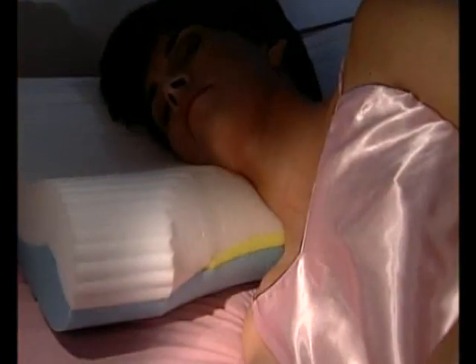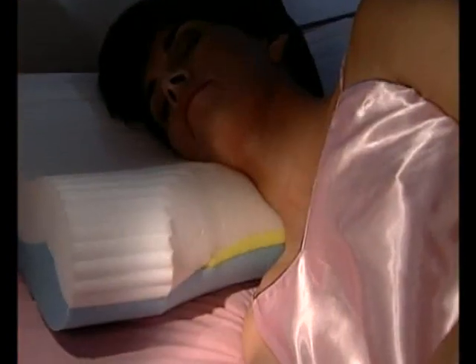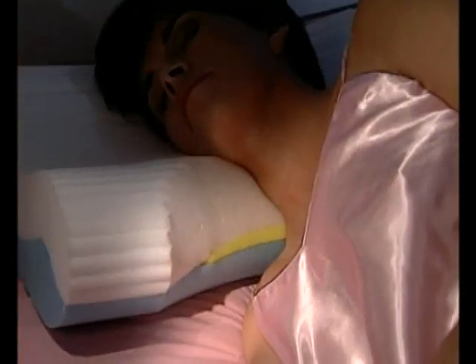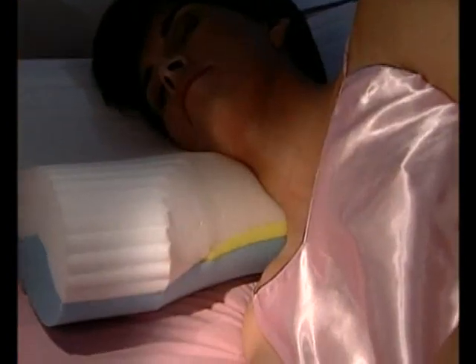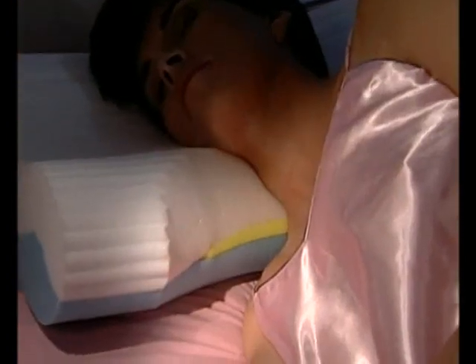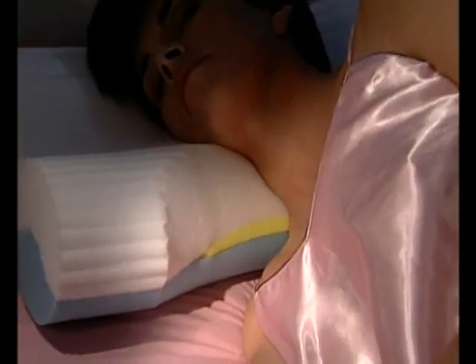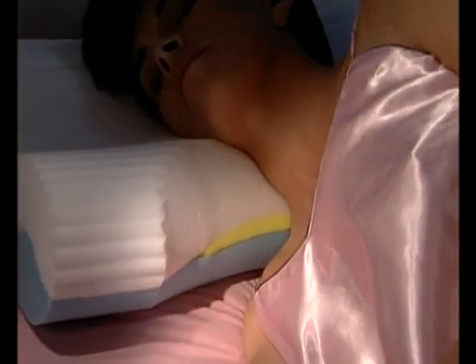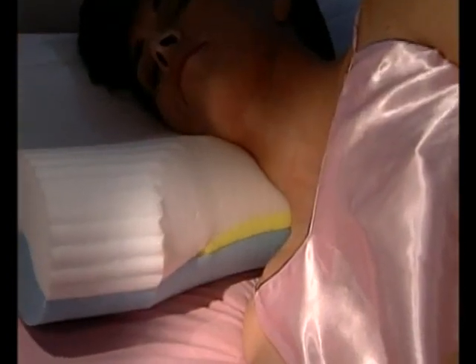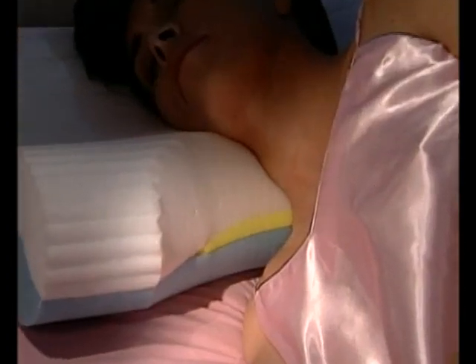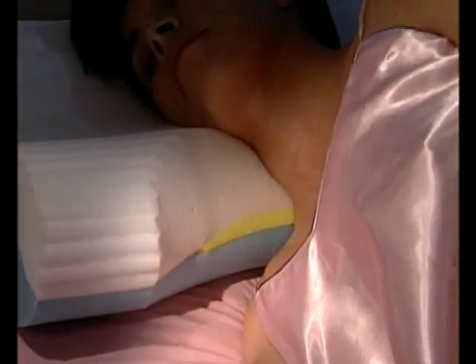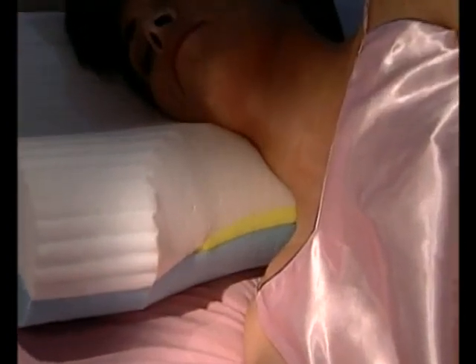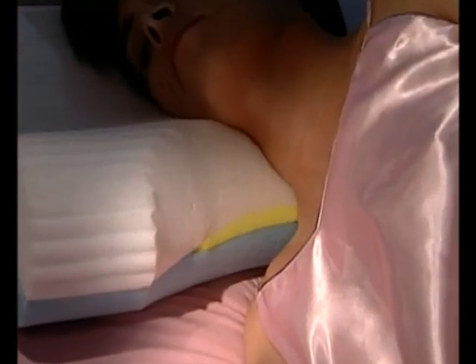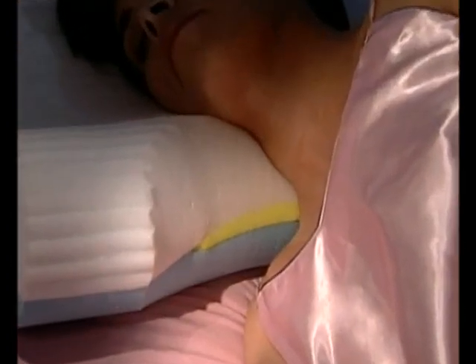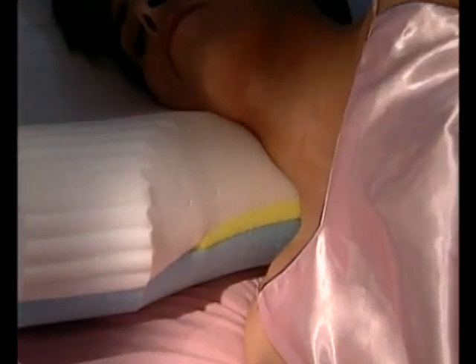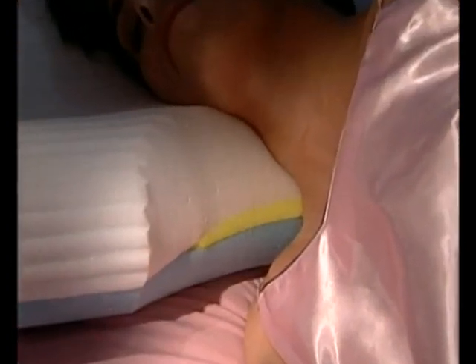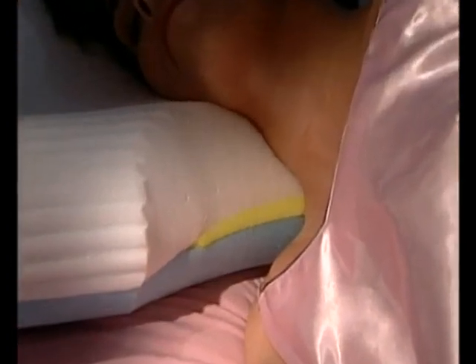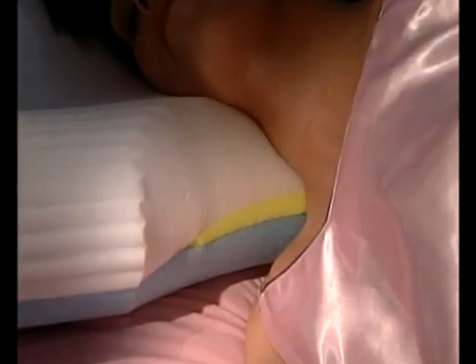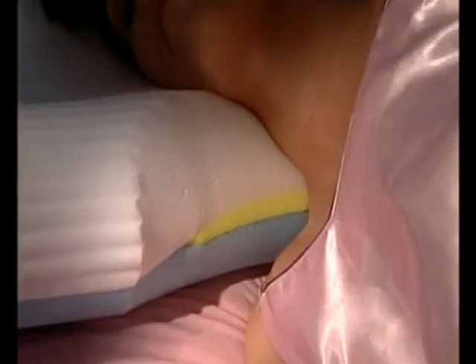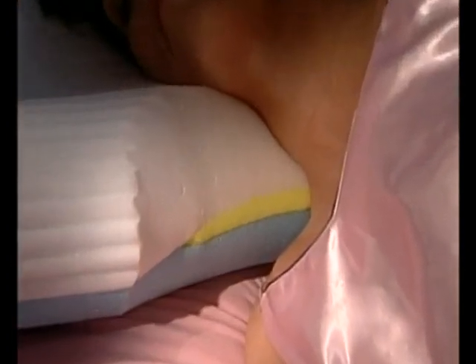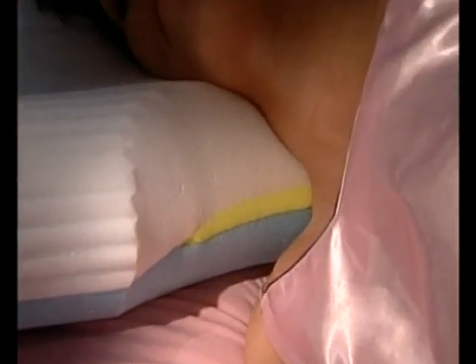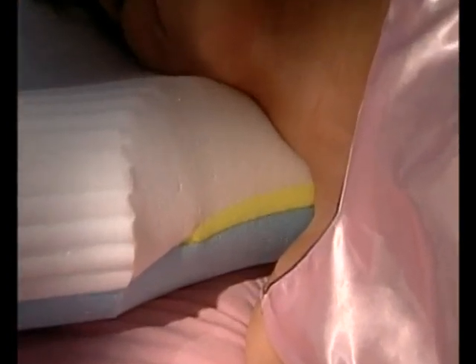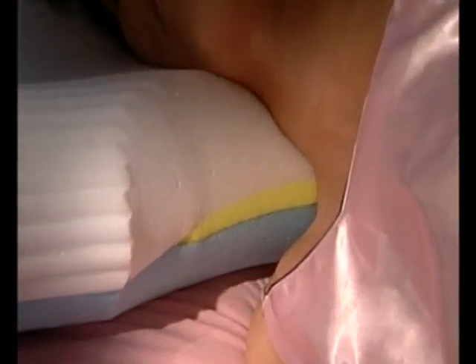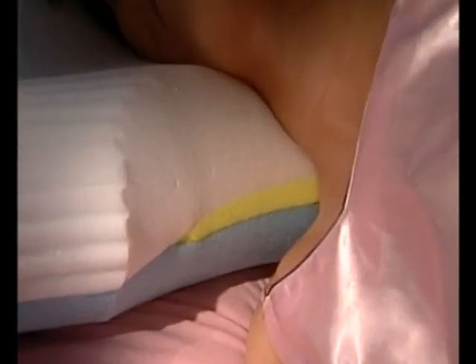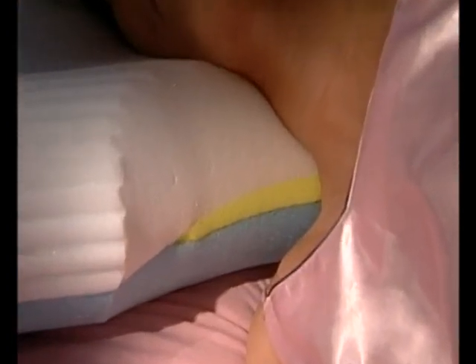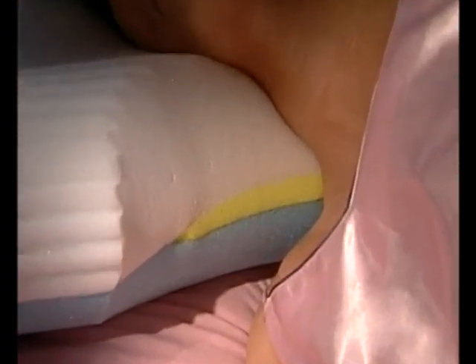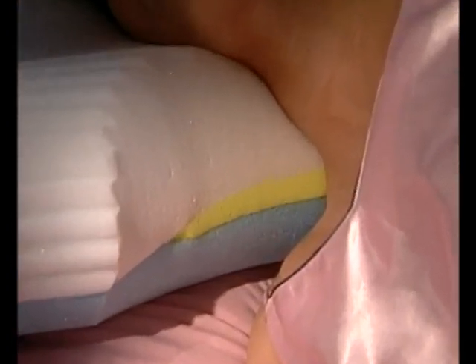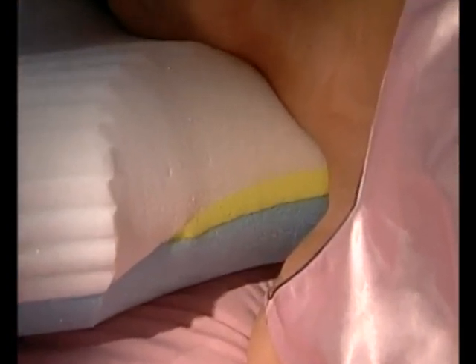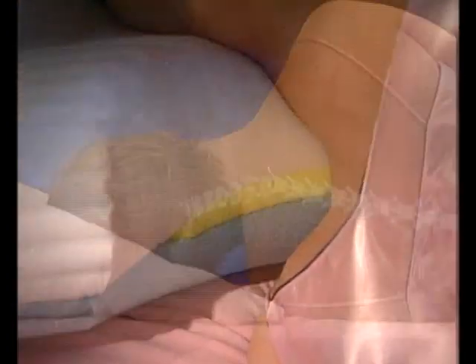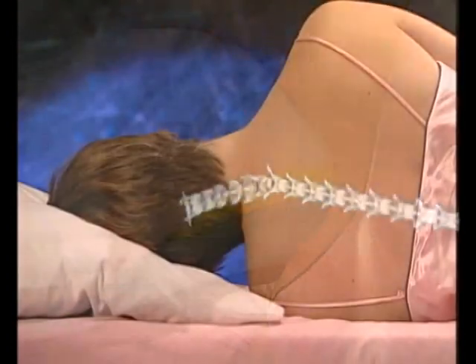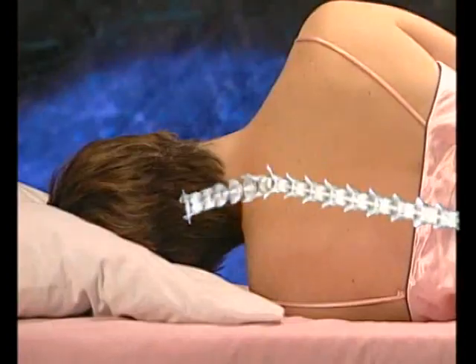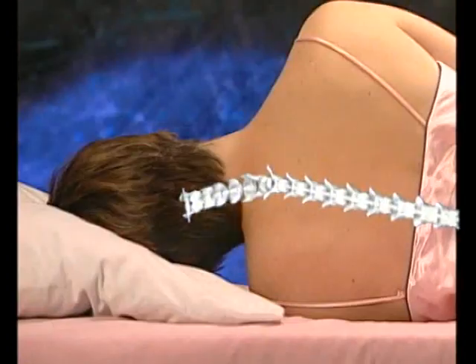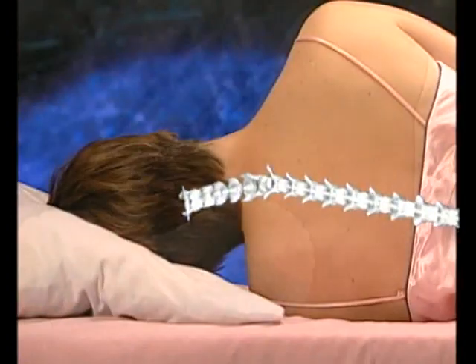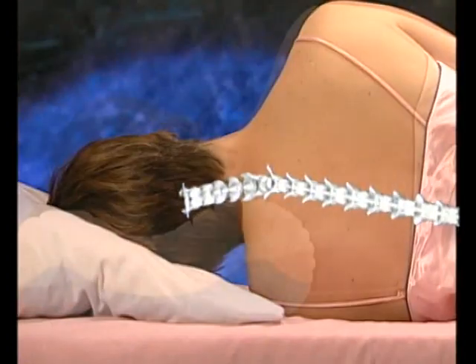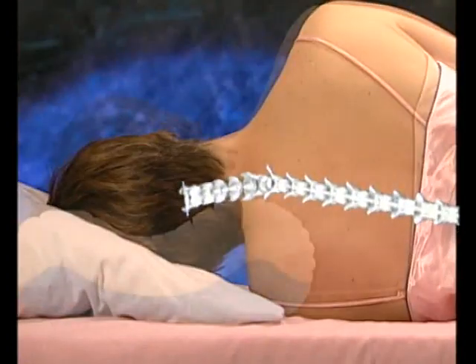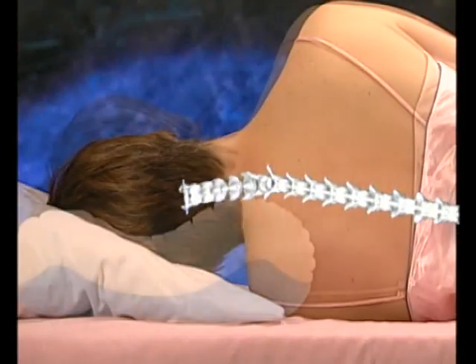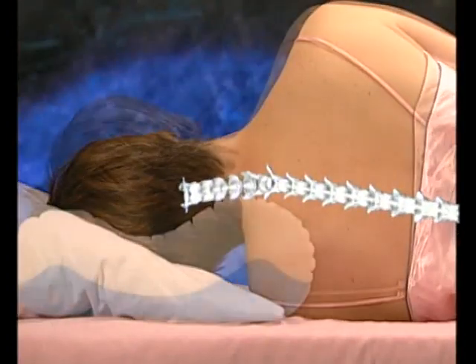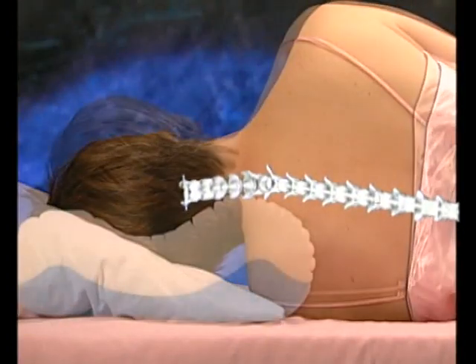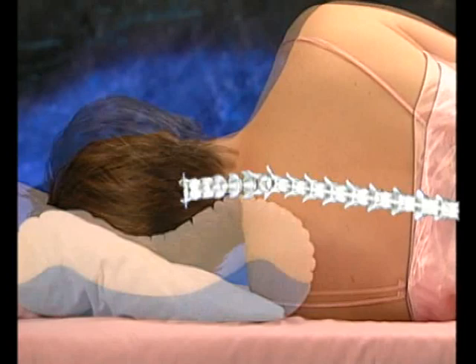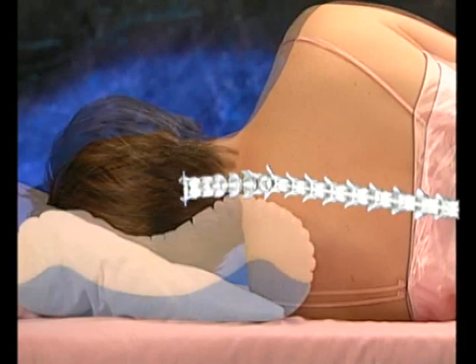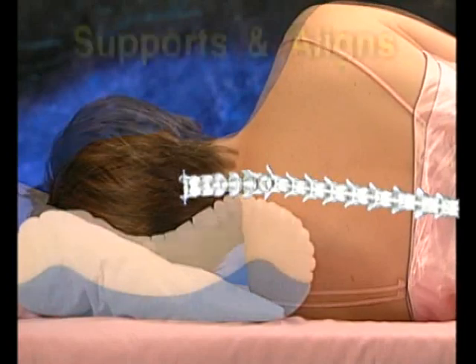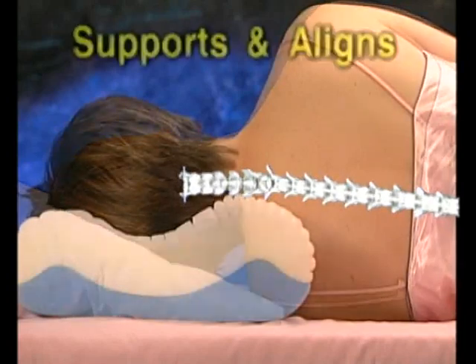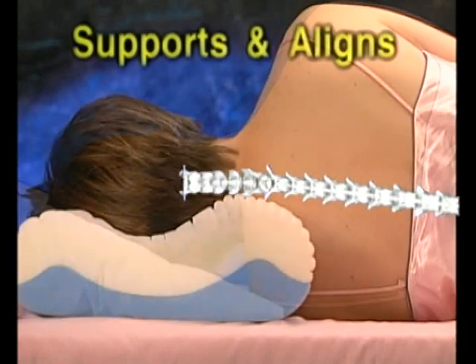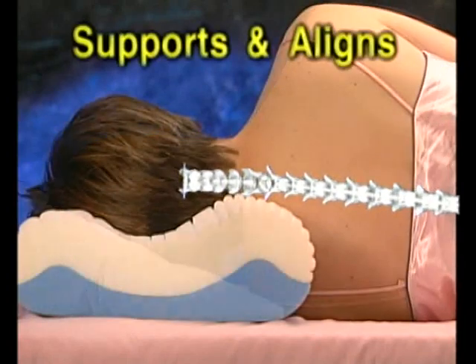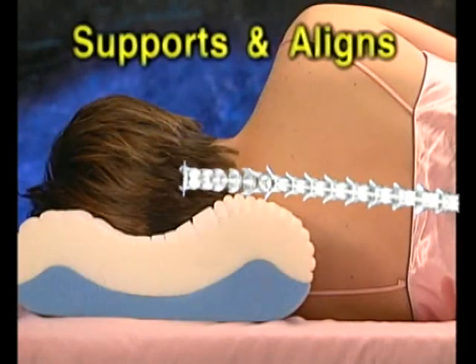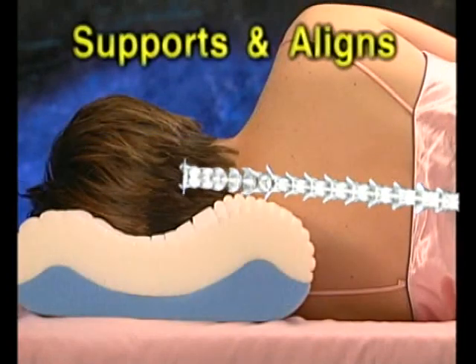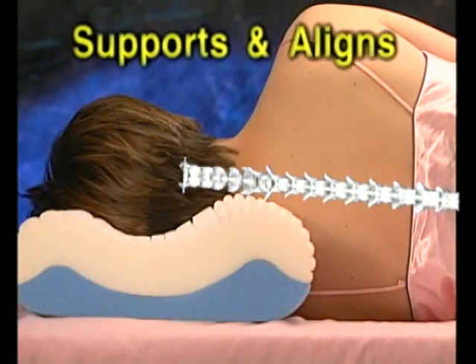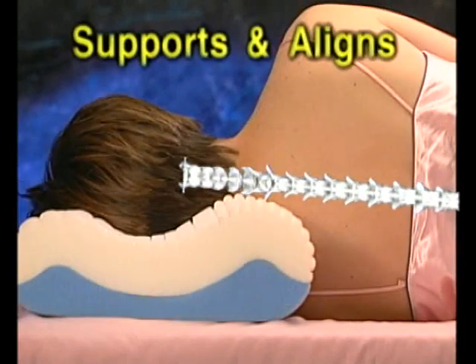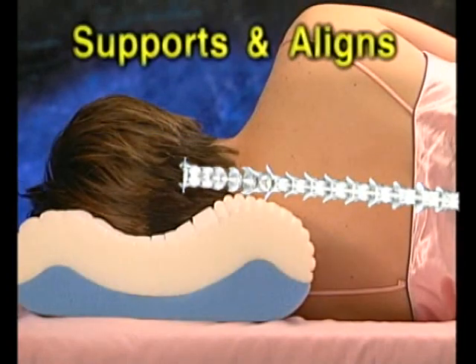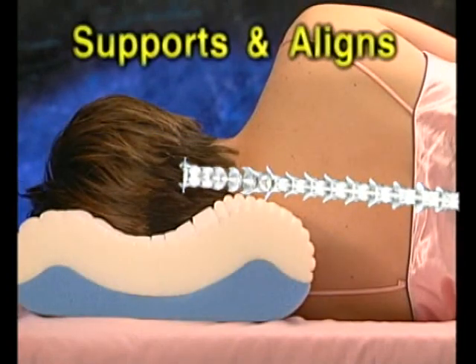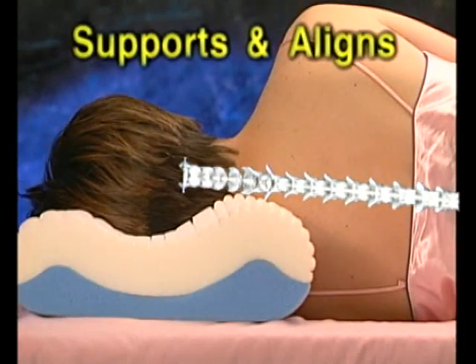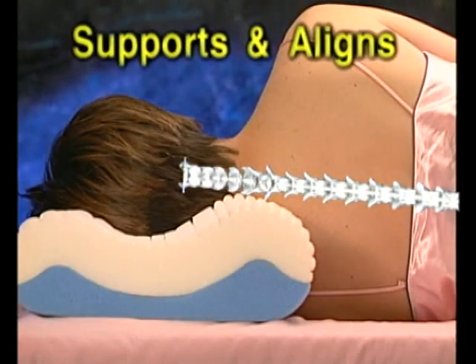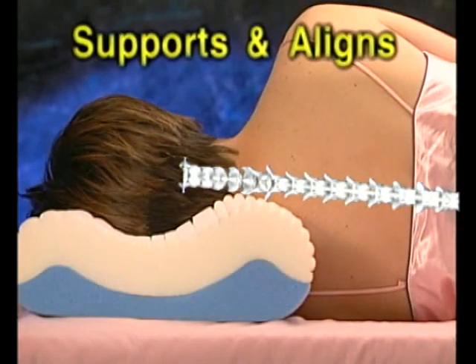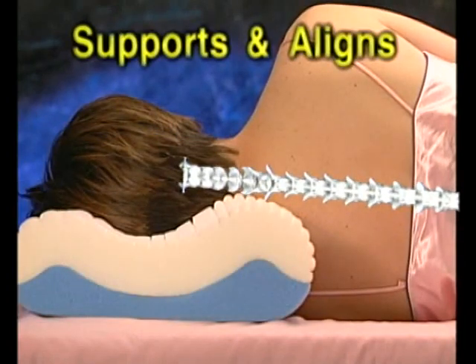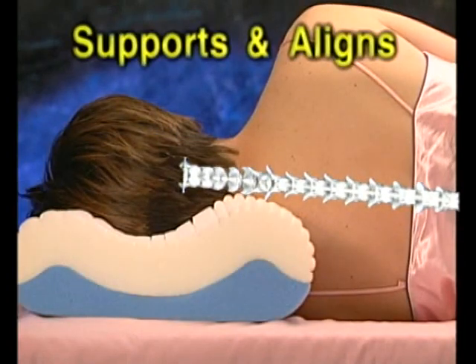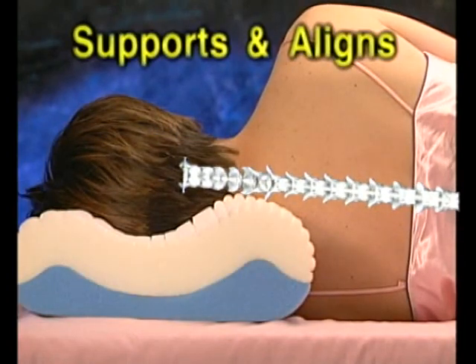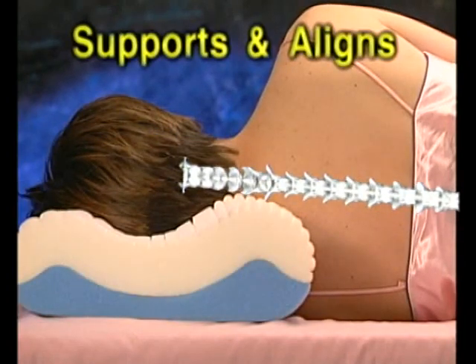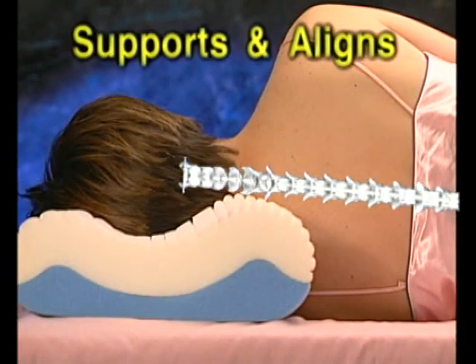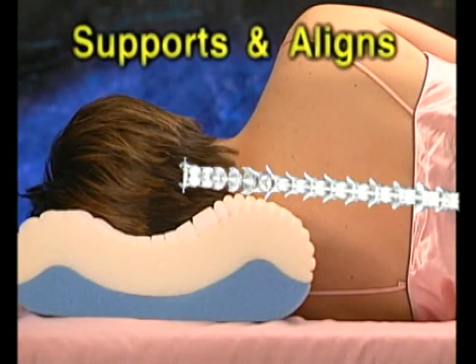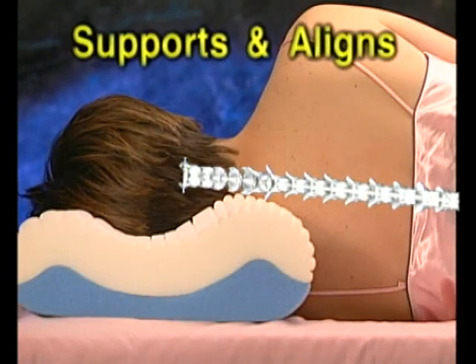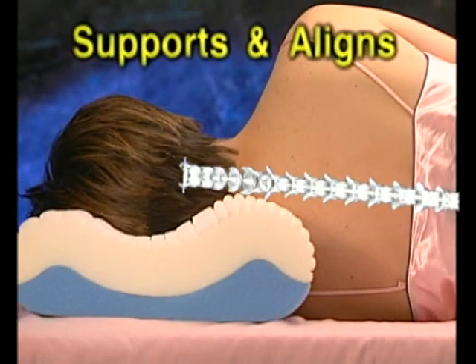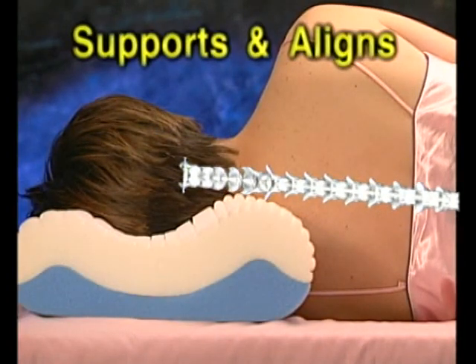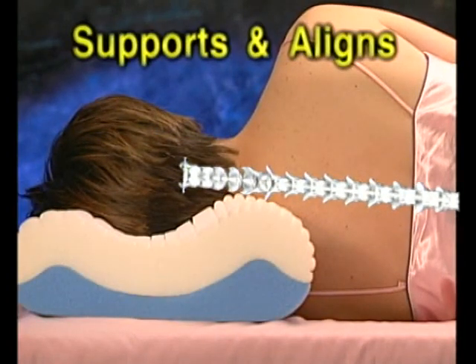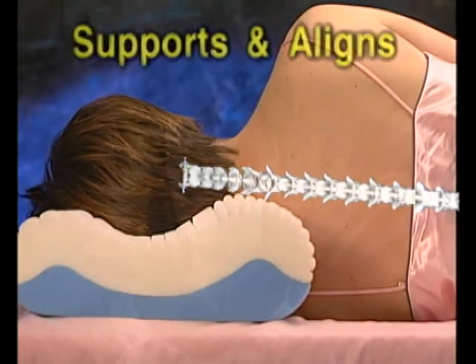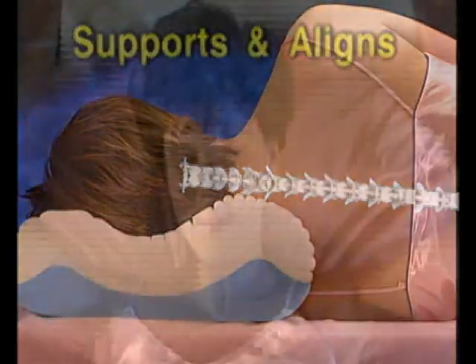Second, the yellow wedge provides additional support. Third, the blue base supports and aligns your spine for a great night's sleep.